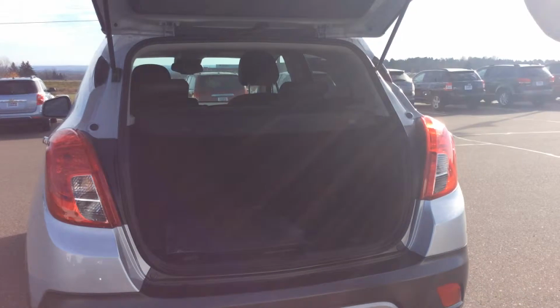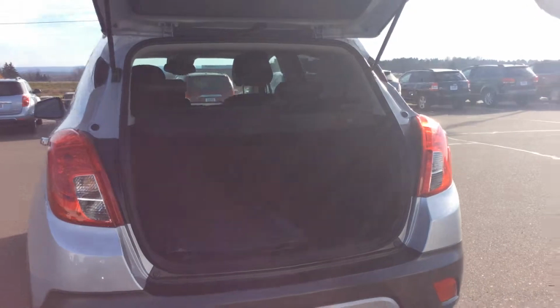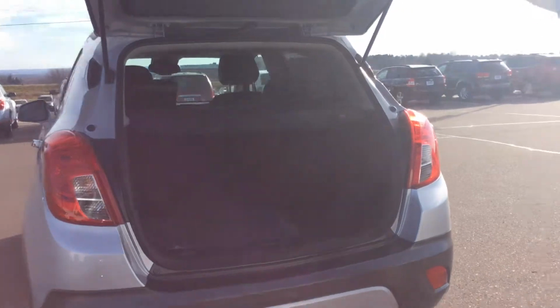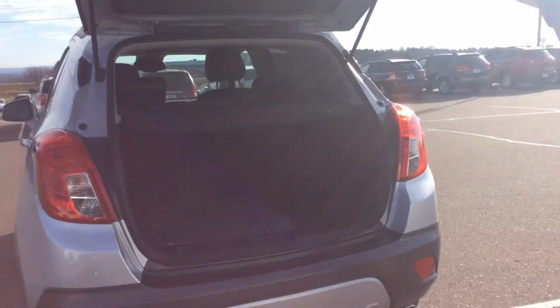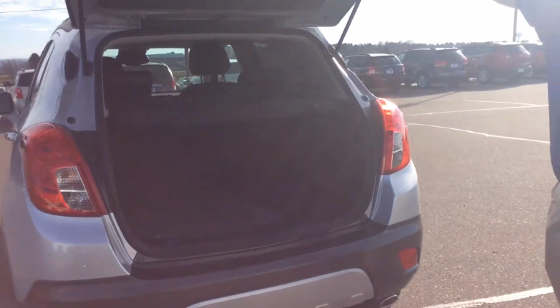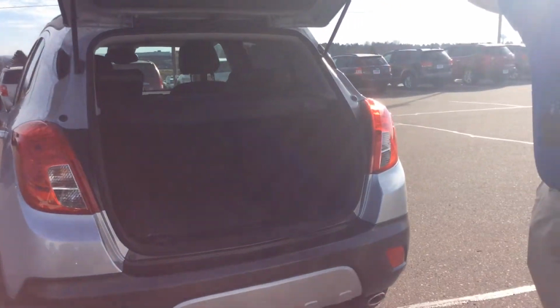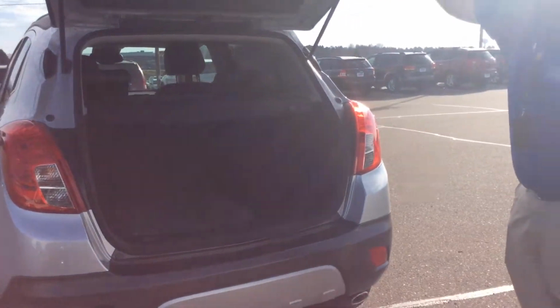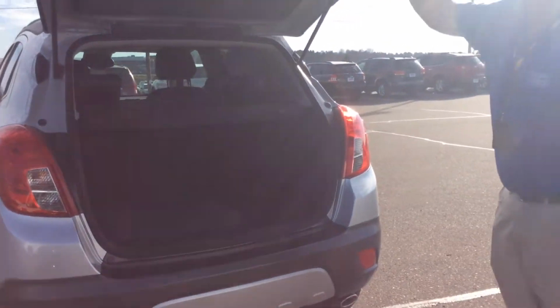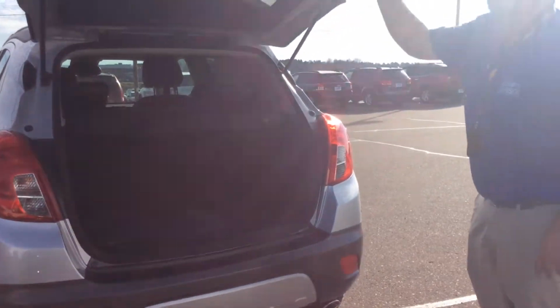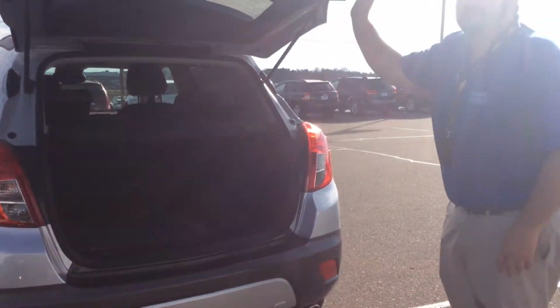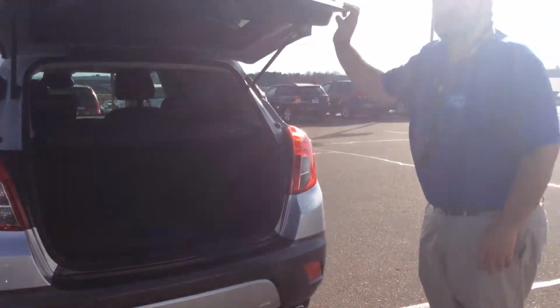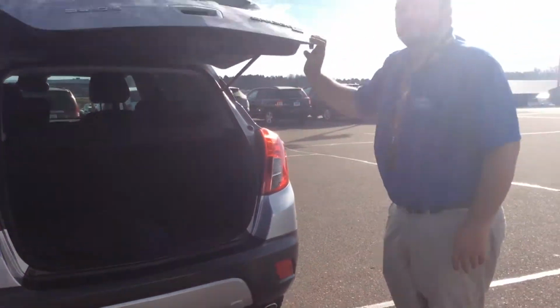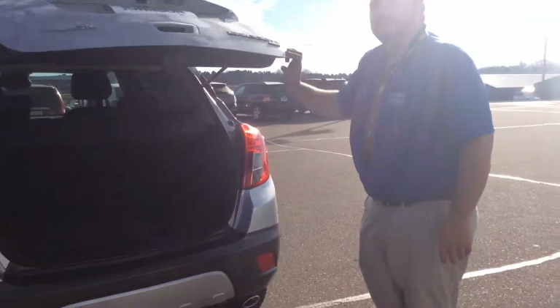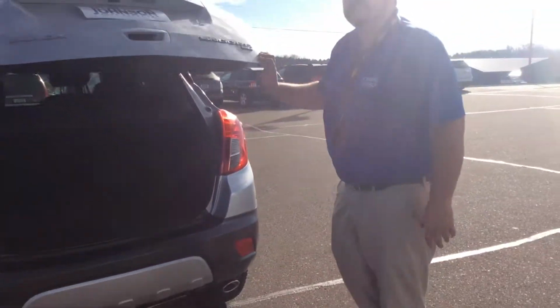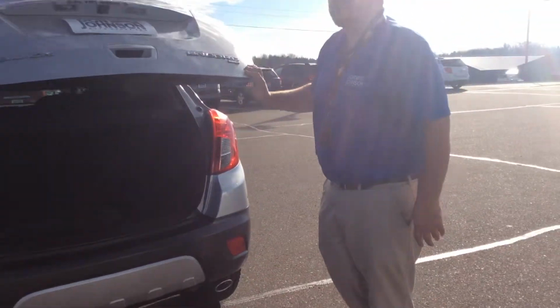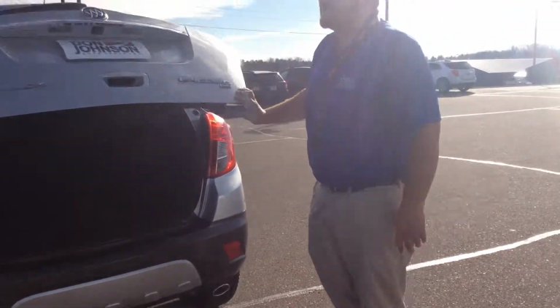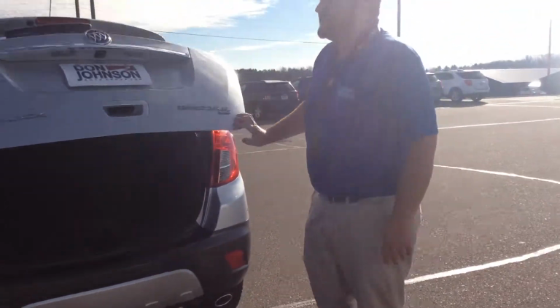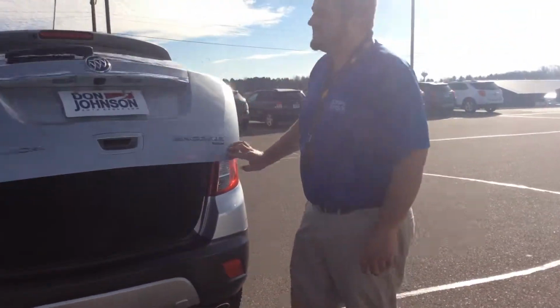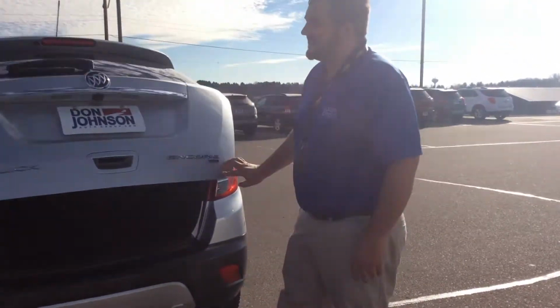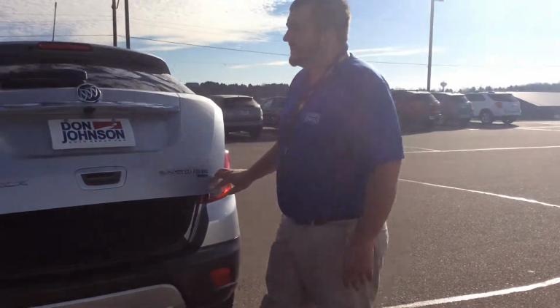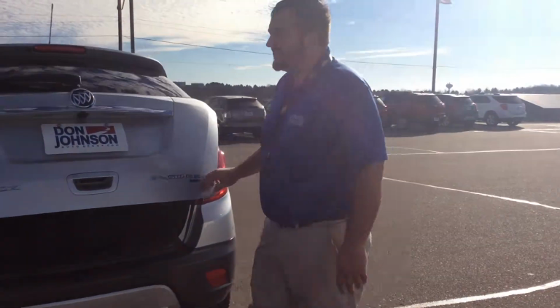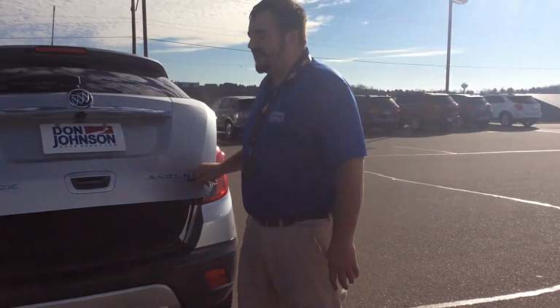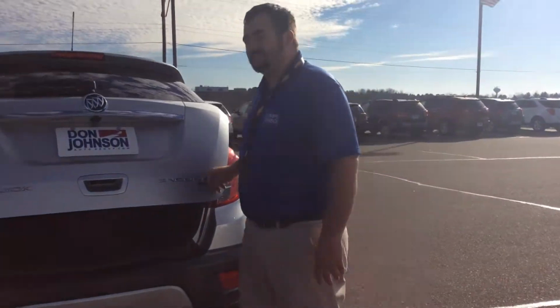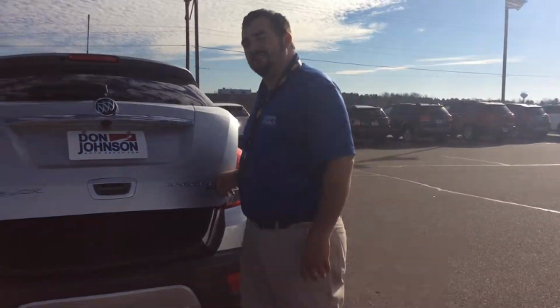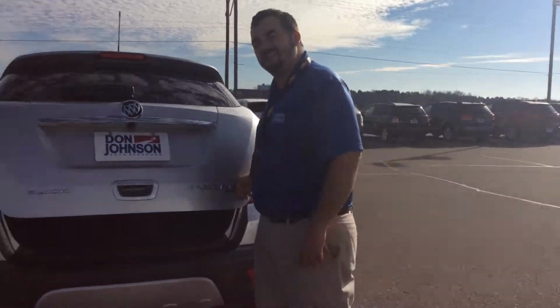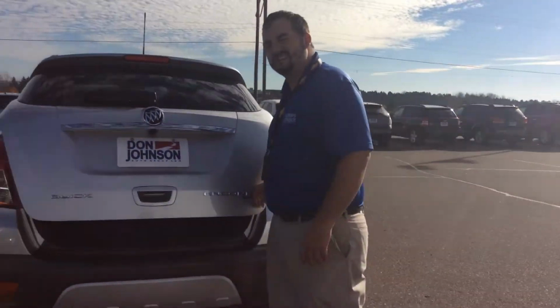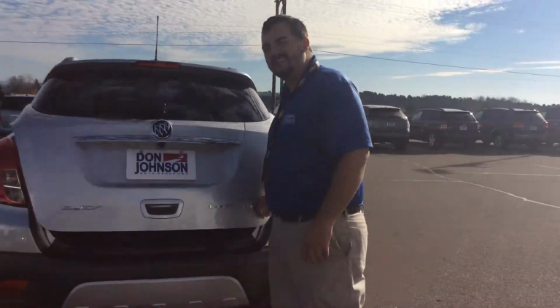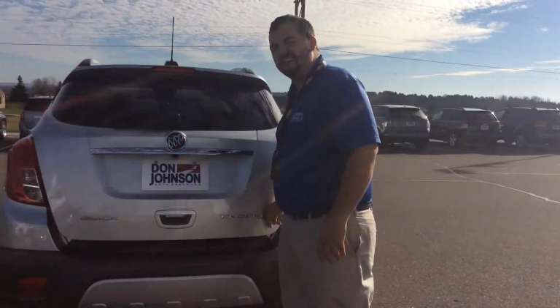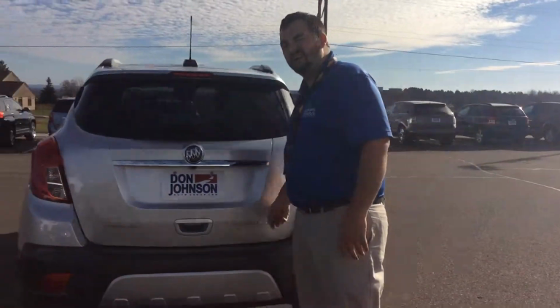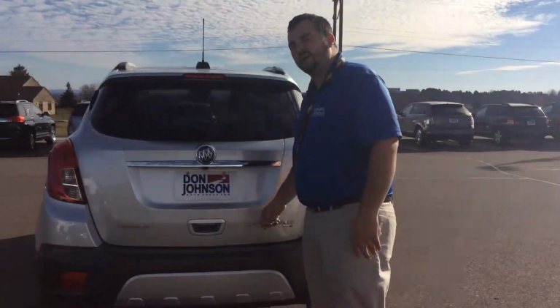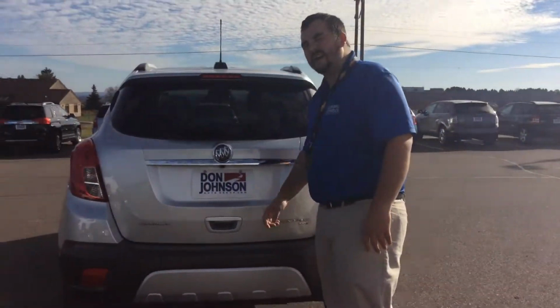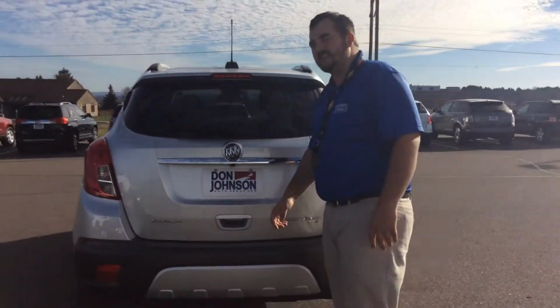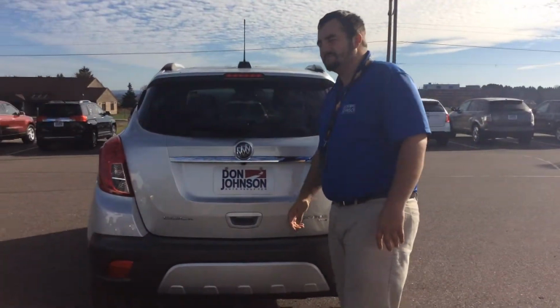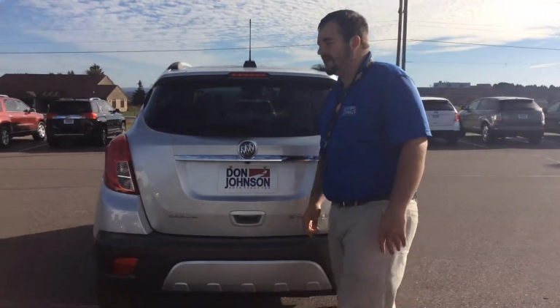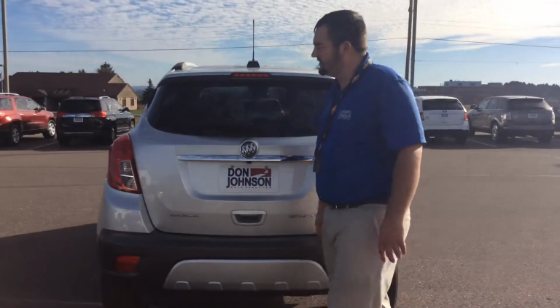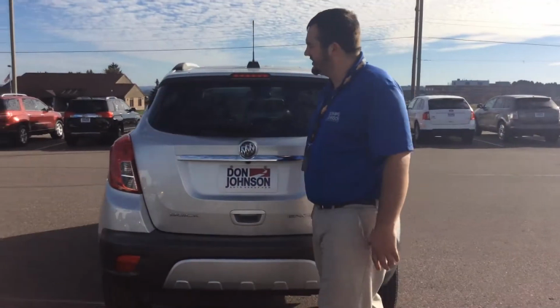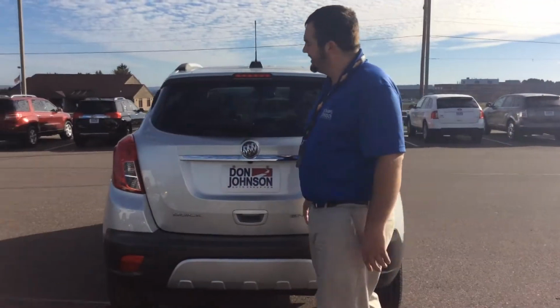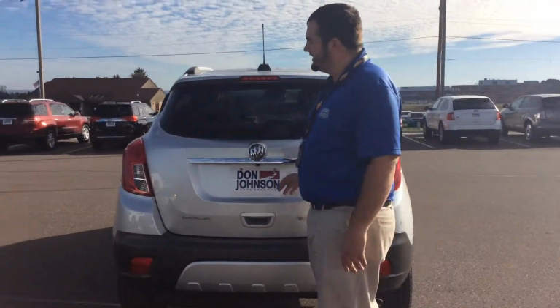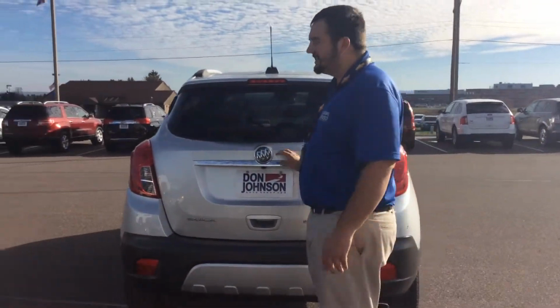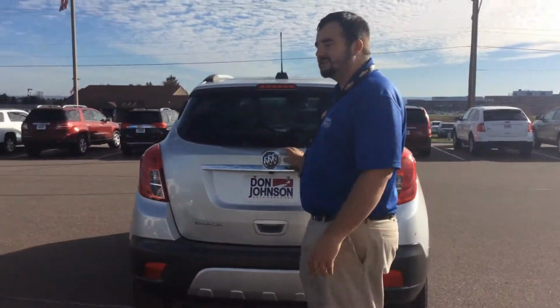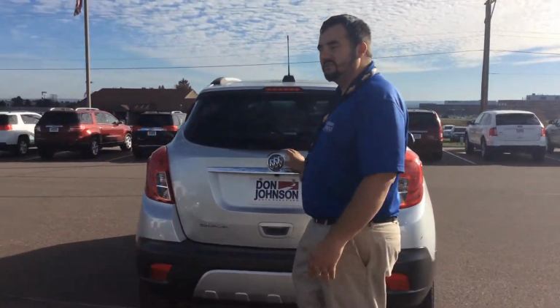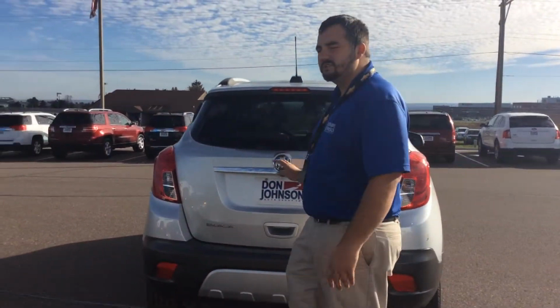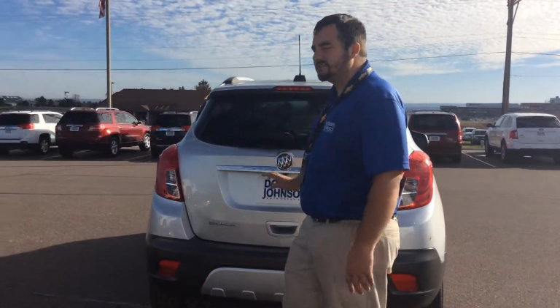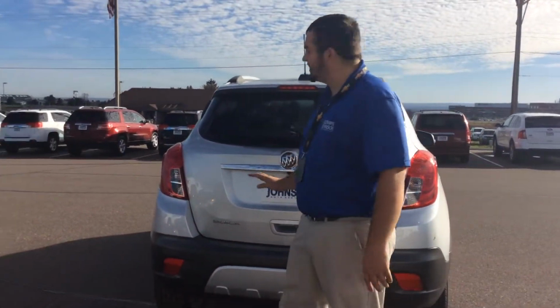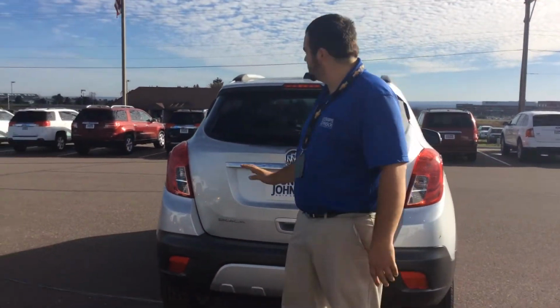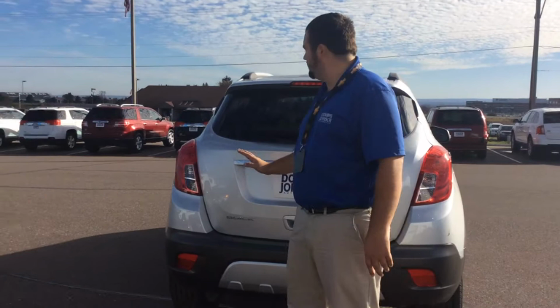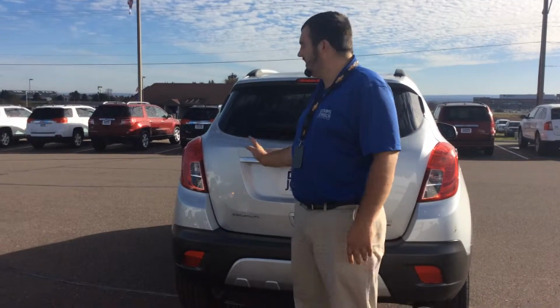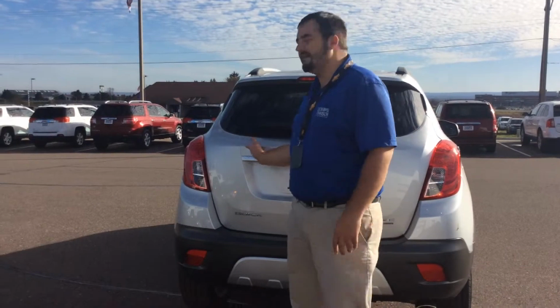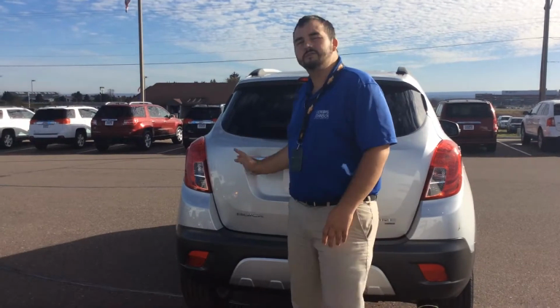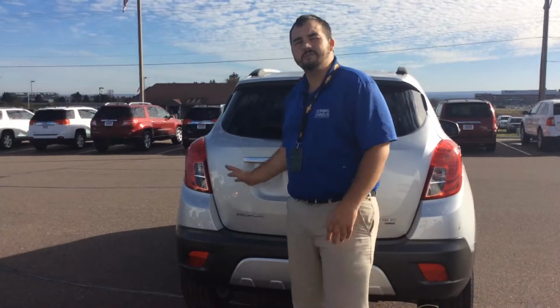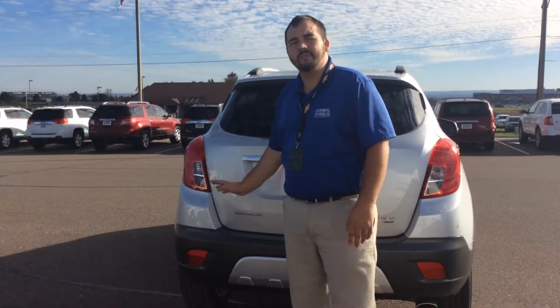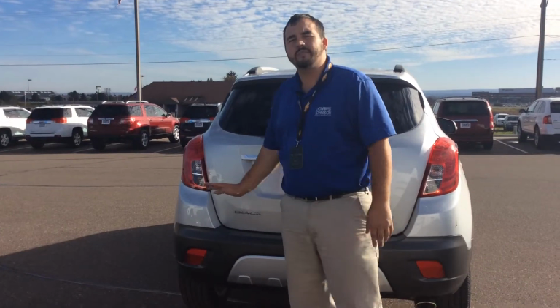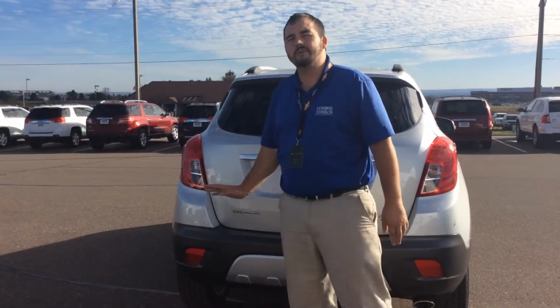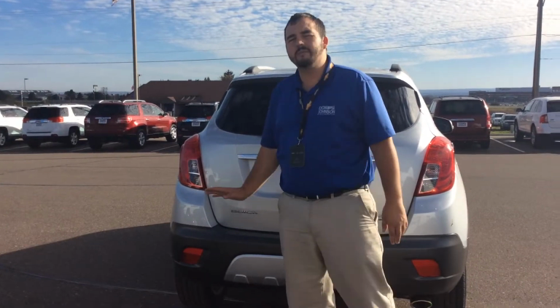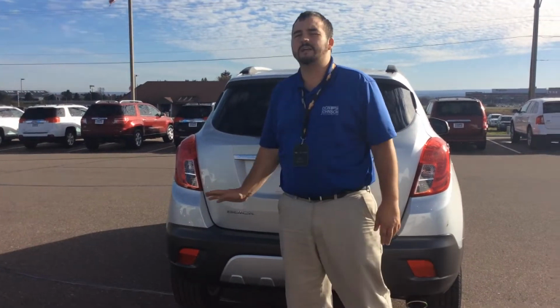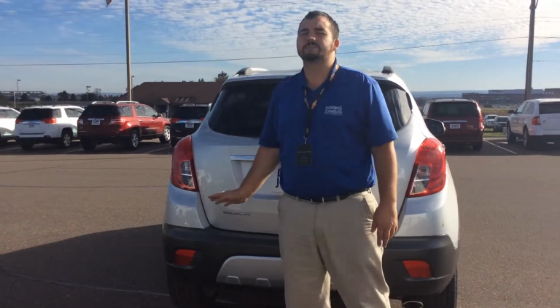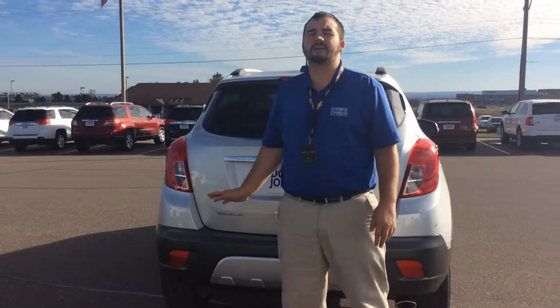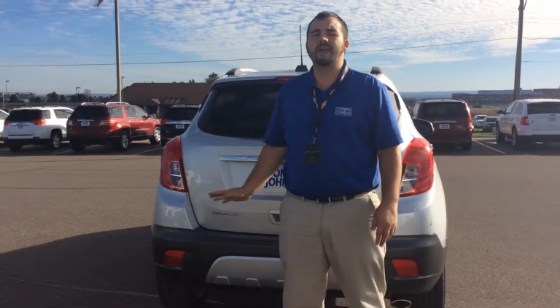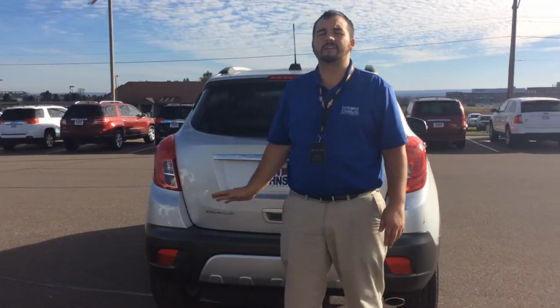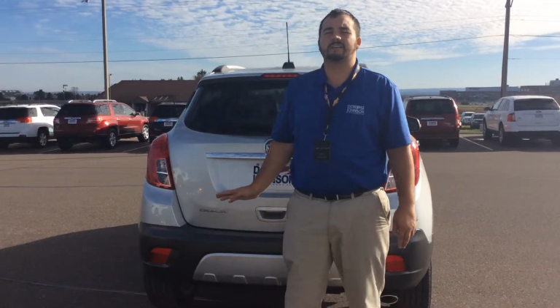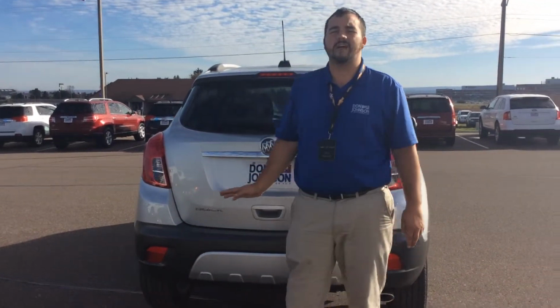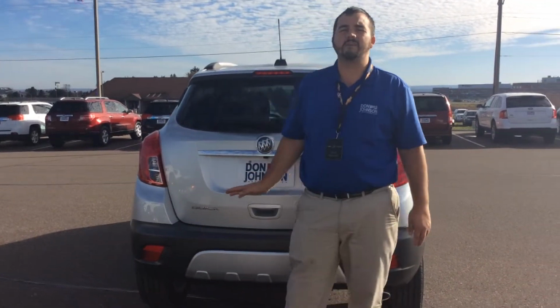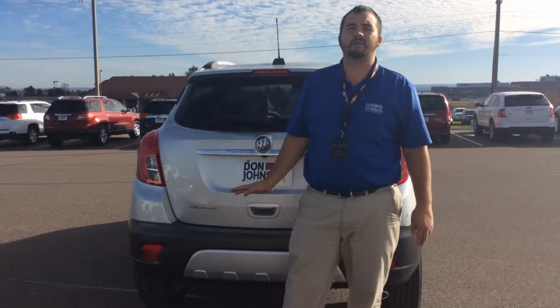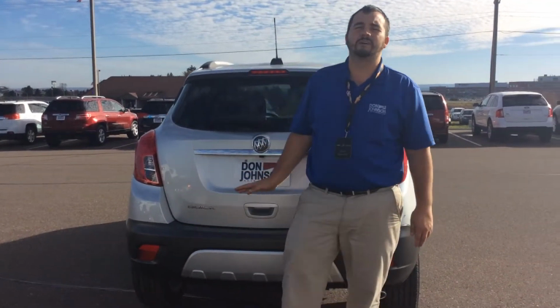The very nice thing about these SUVs — a lot of times they tend to get lower gas mileage. Not so much here. These actually will average about 30 miles per gallon on the highway.